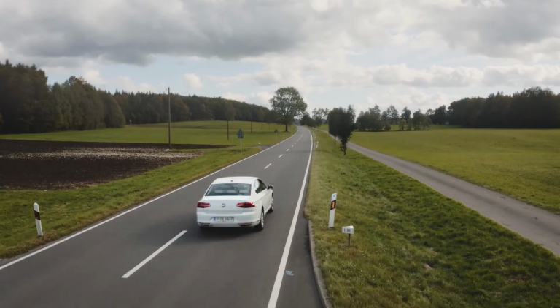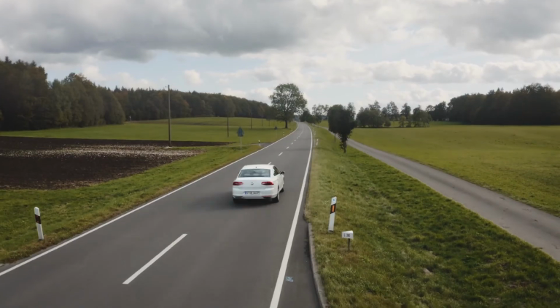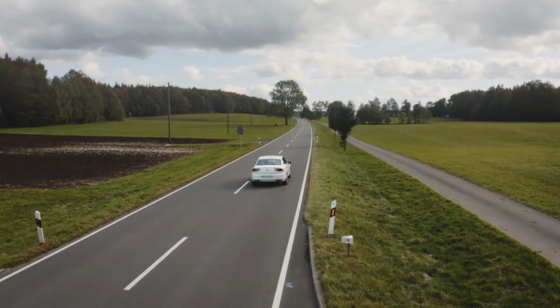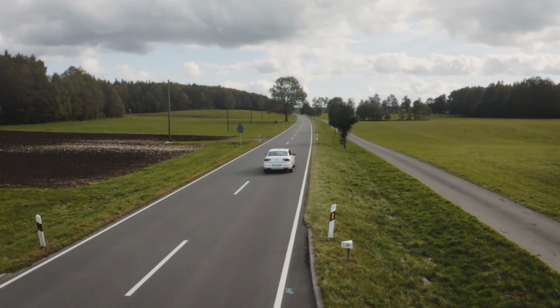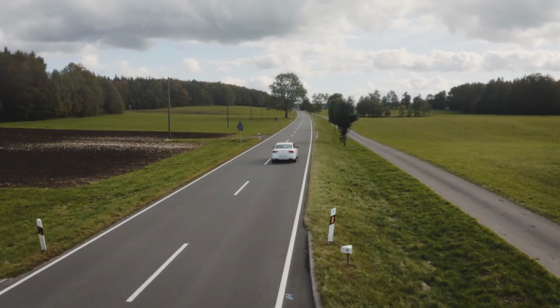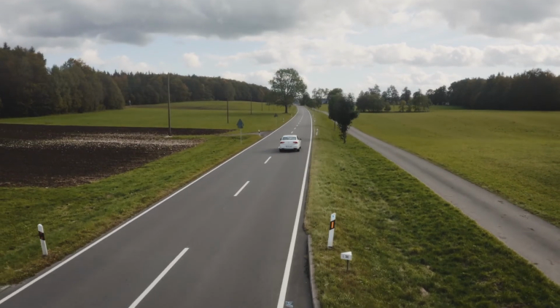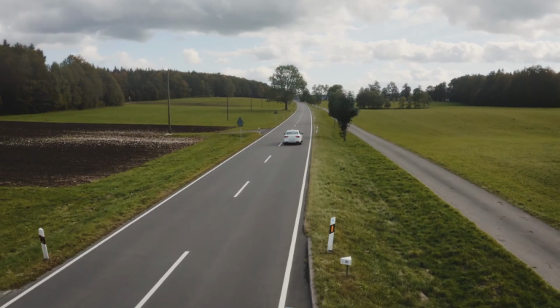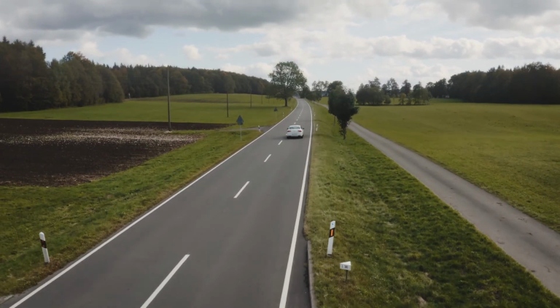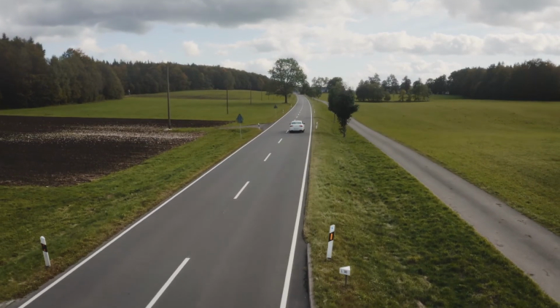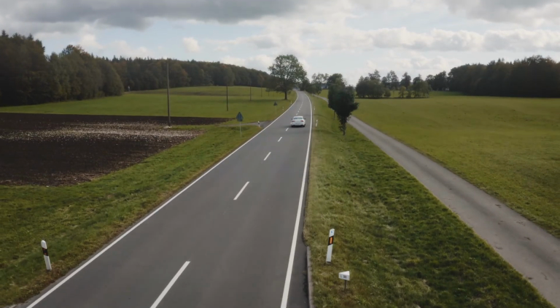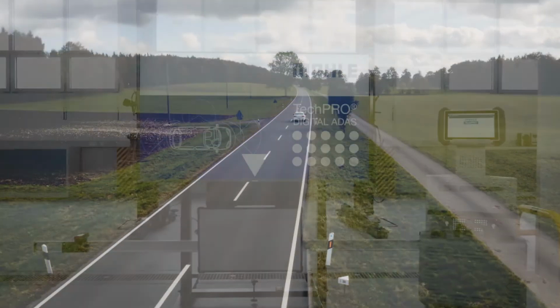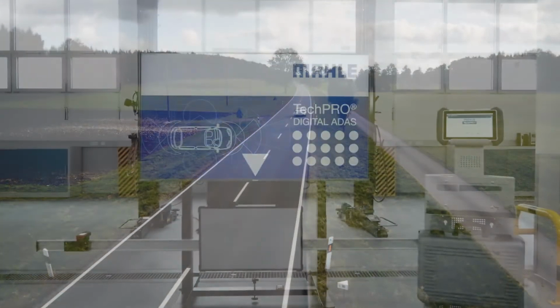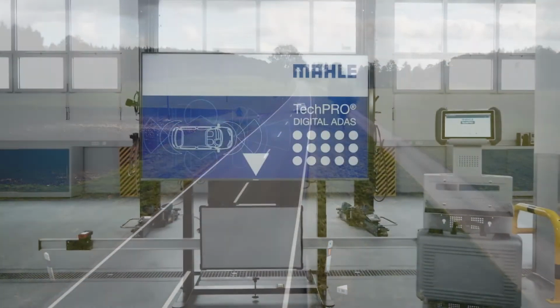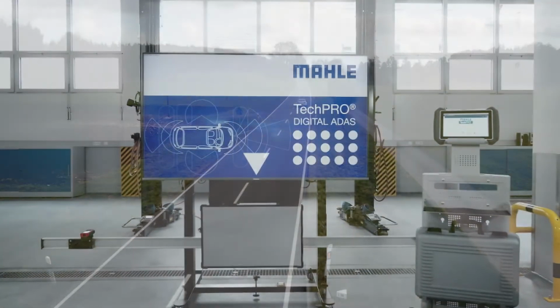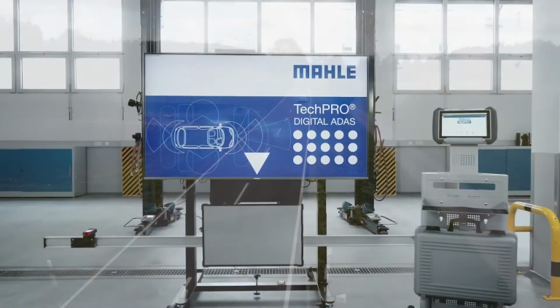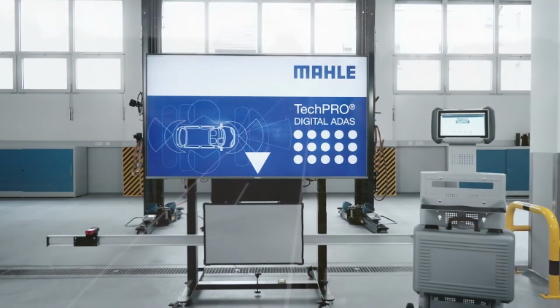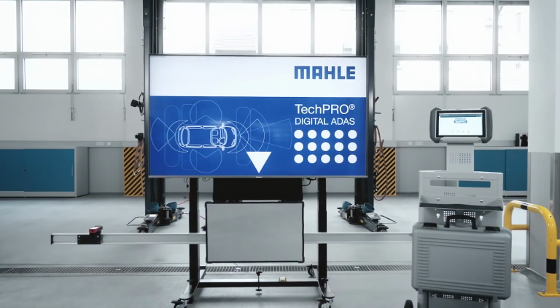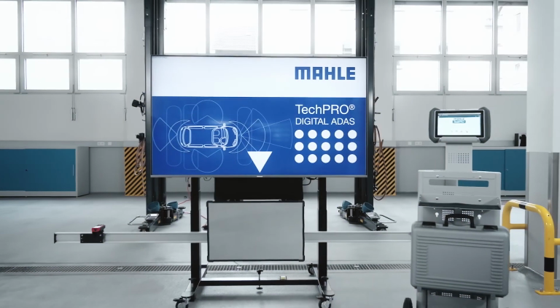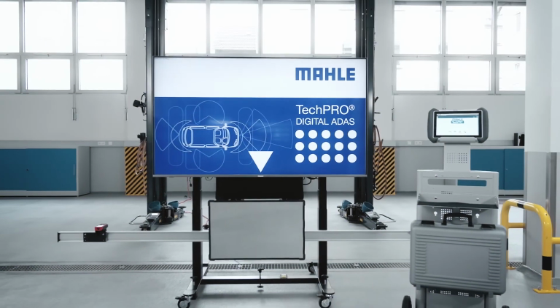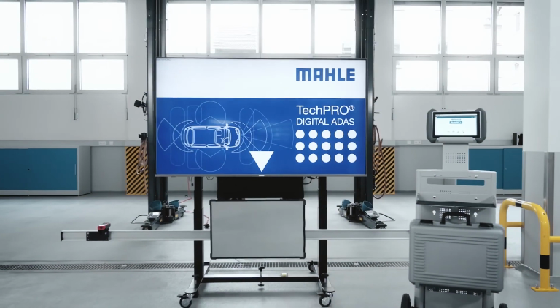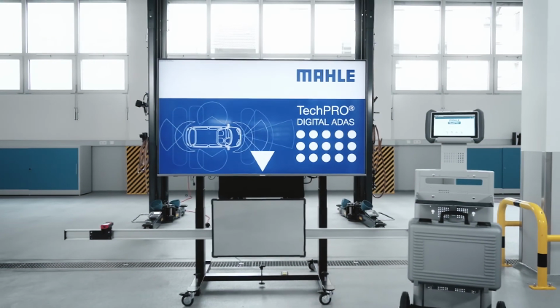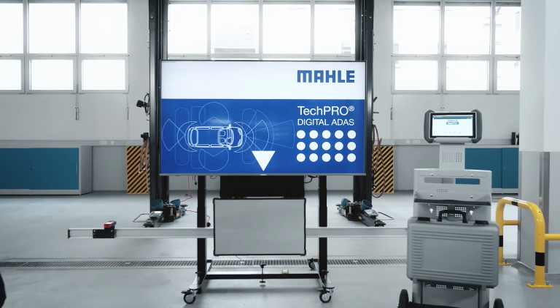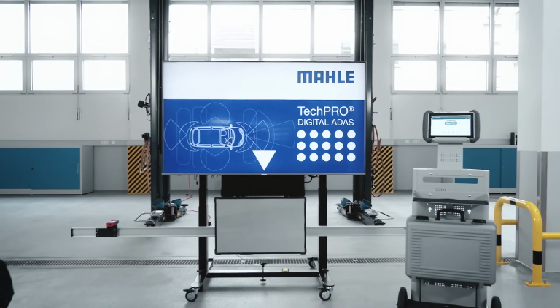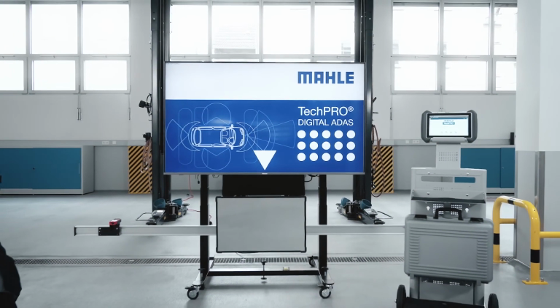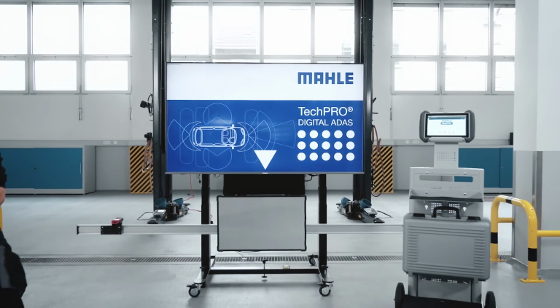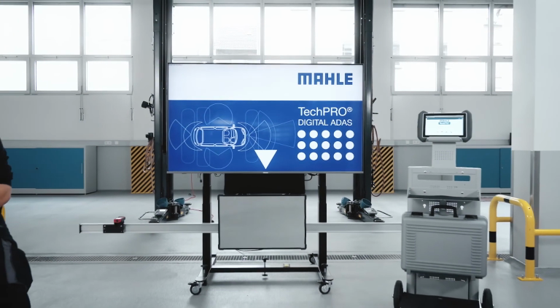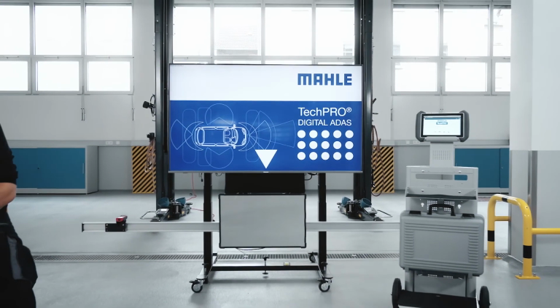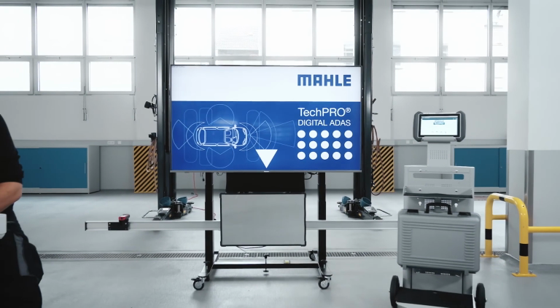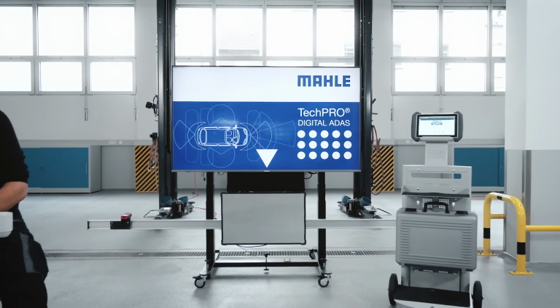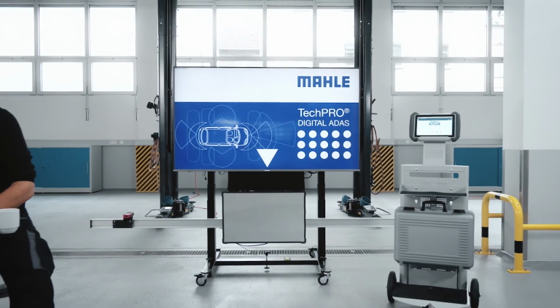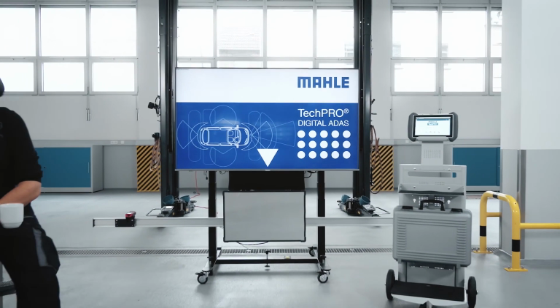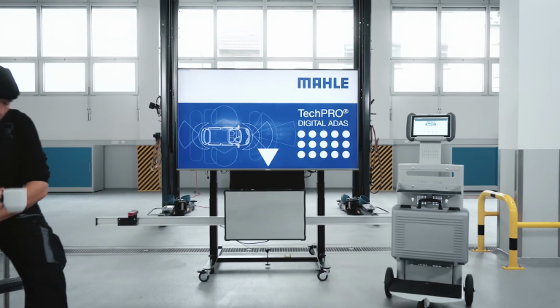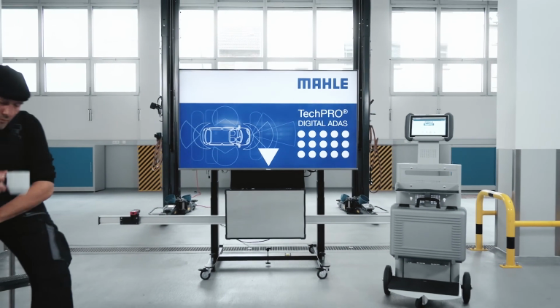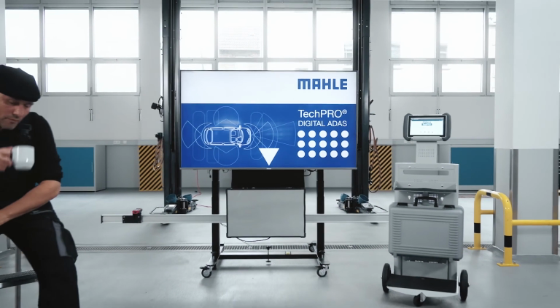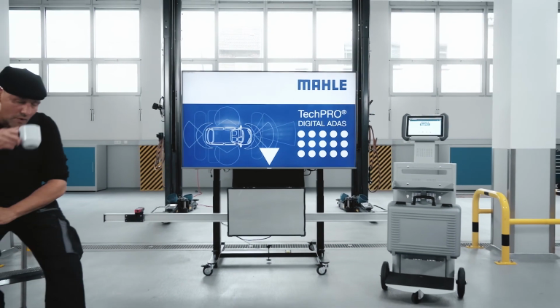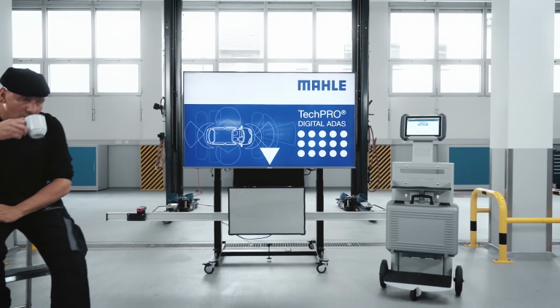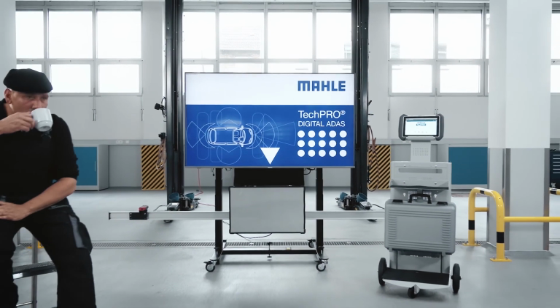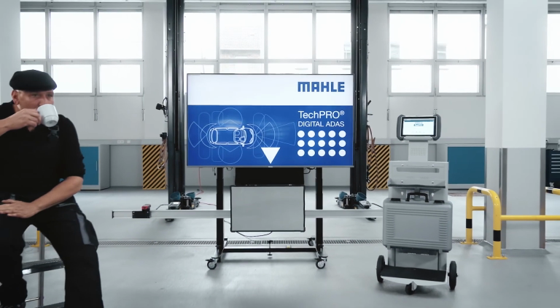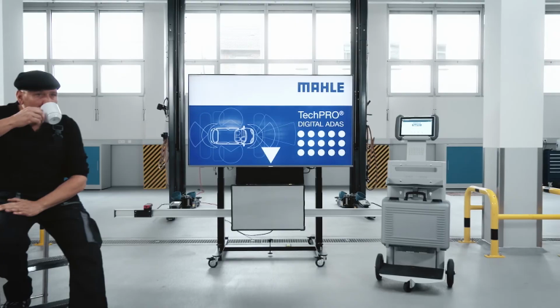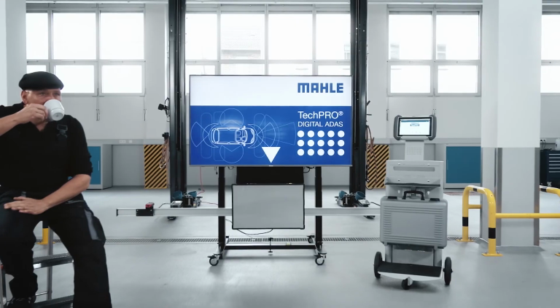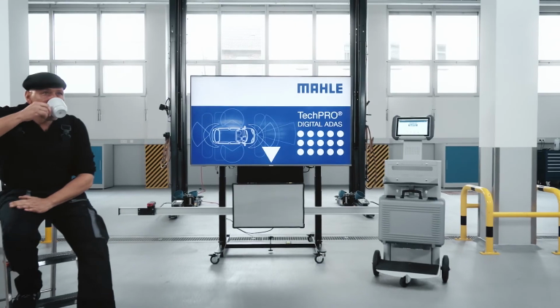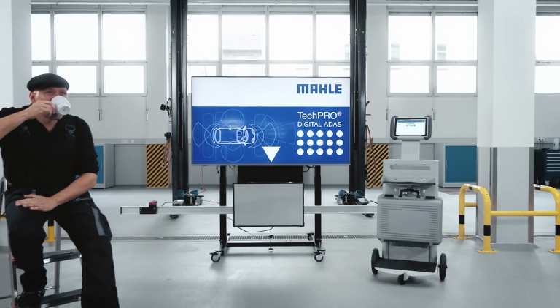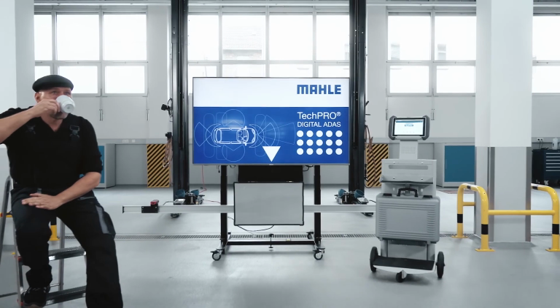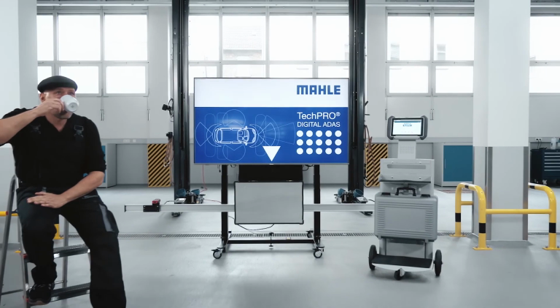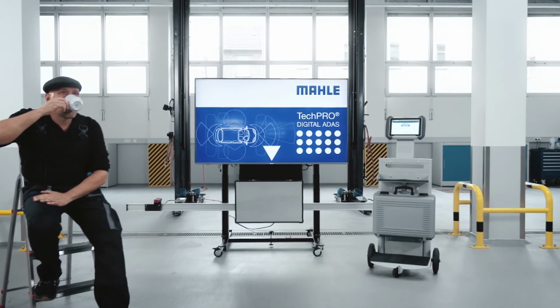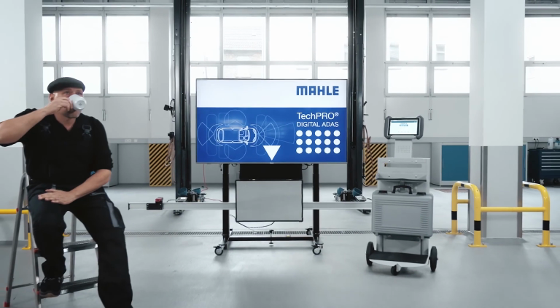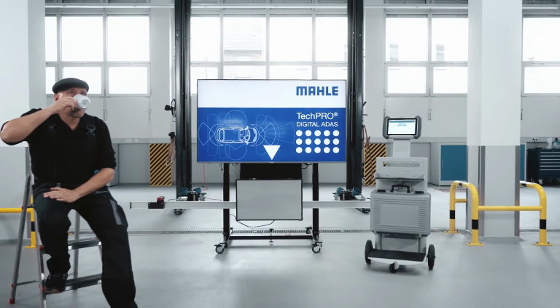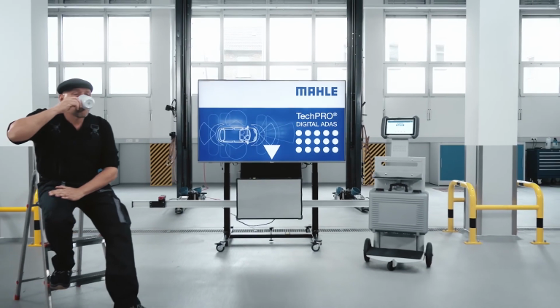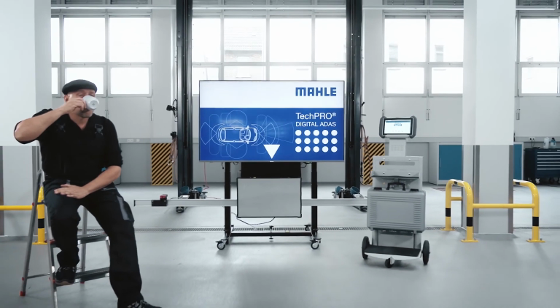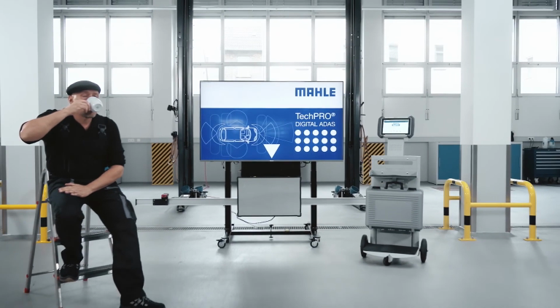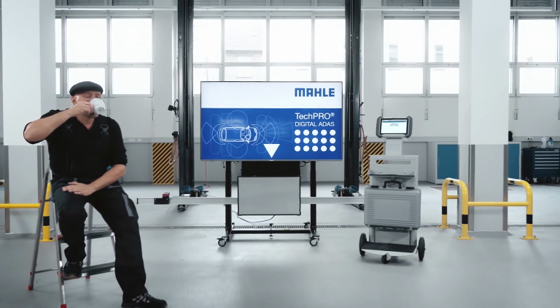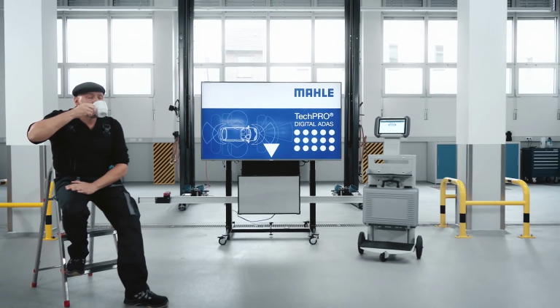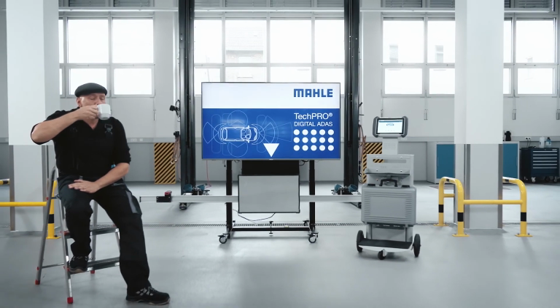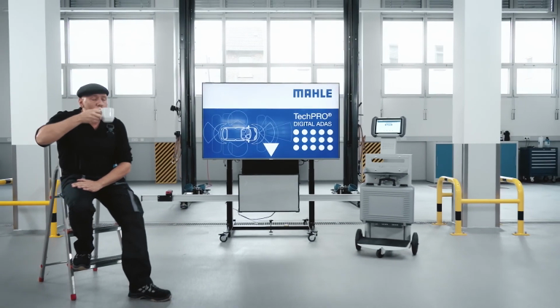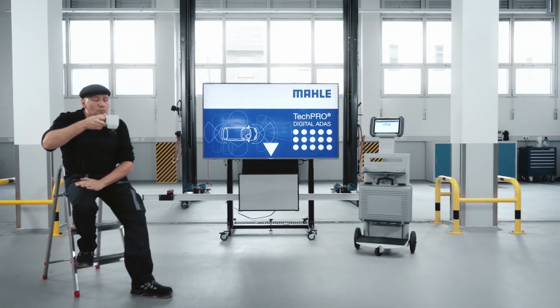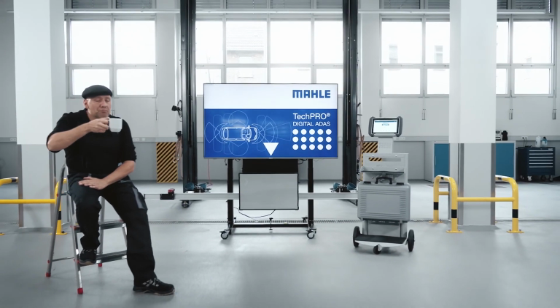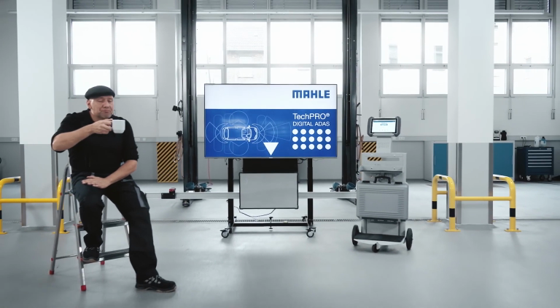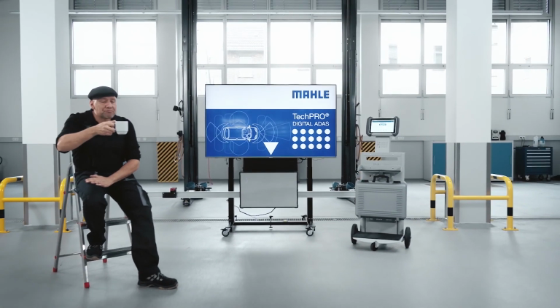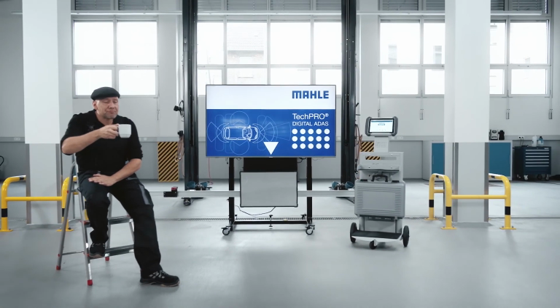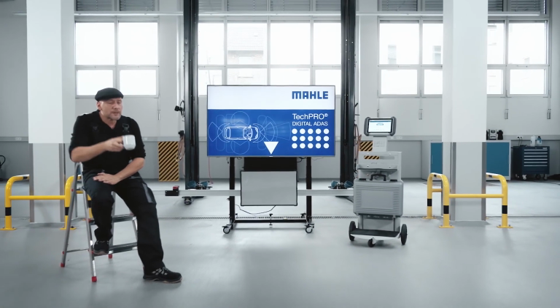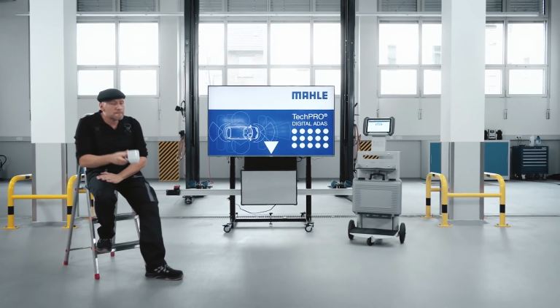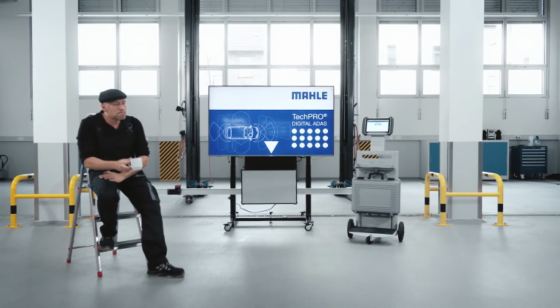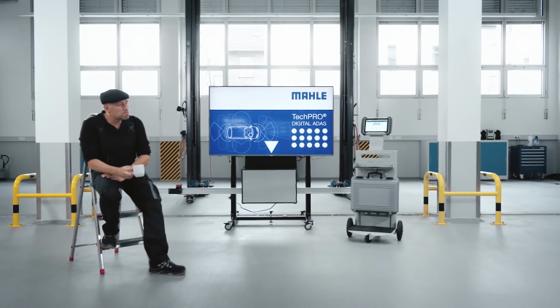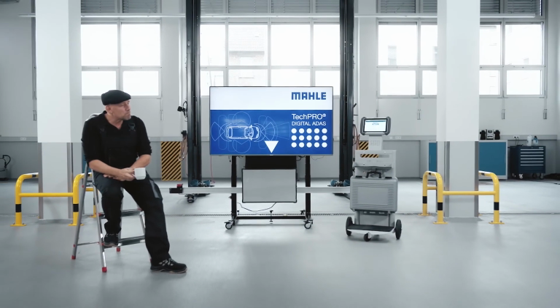Be in tempo with the fast development of the automobile industry with your garage and fit the needs of today's customers.